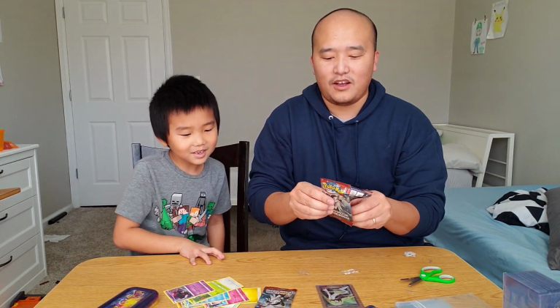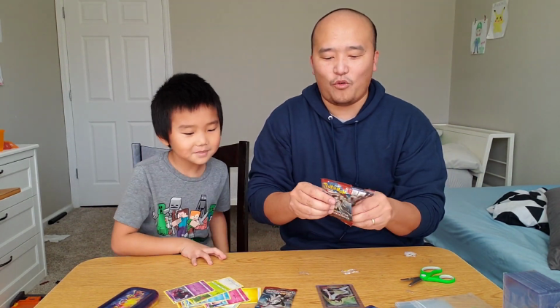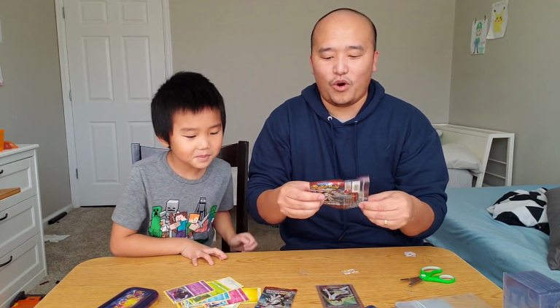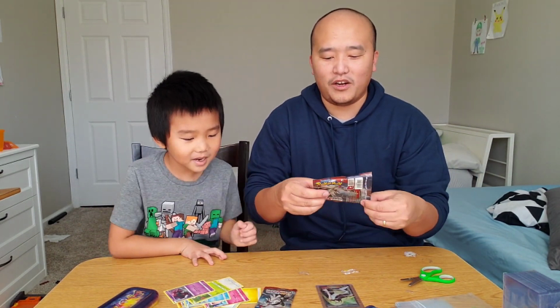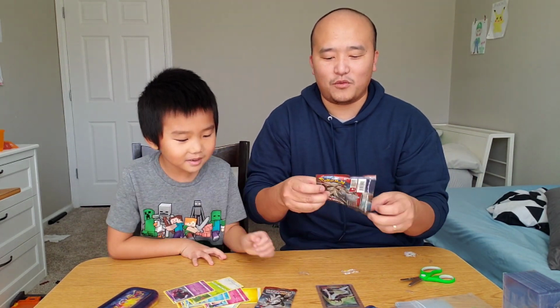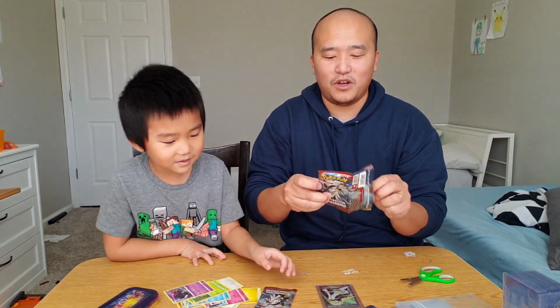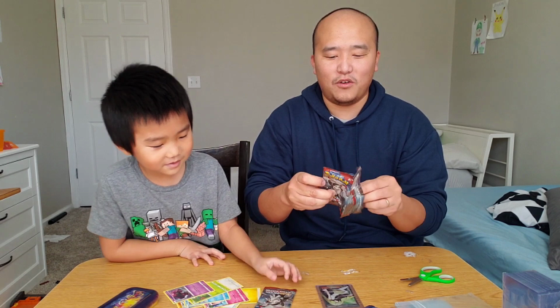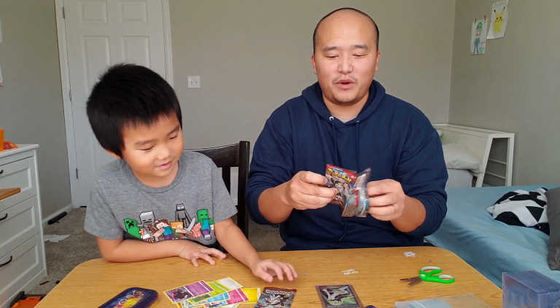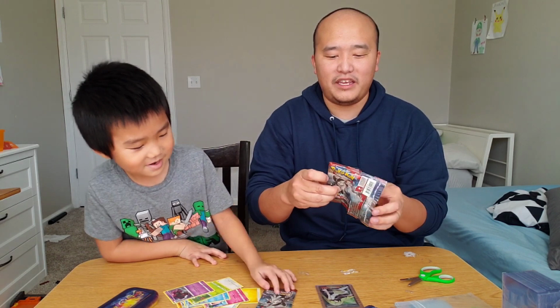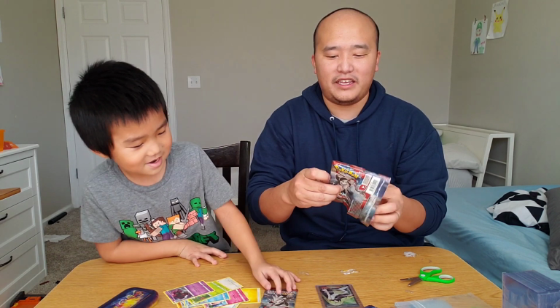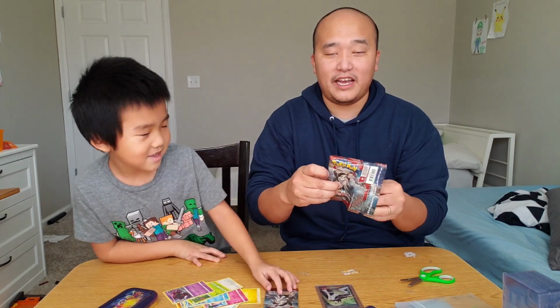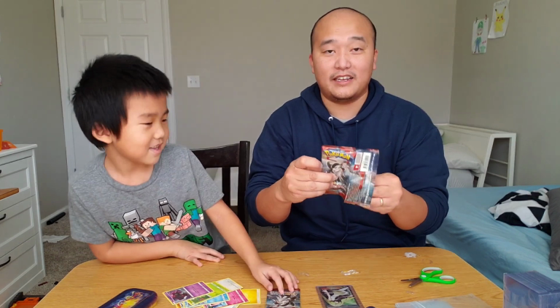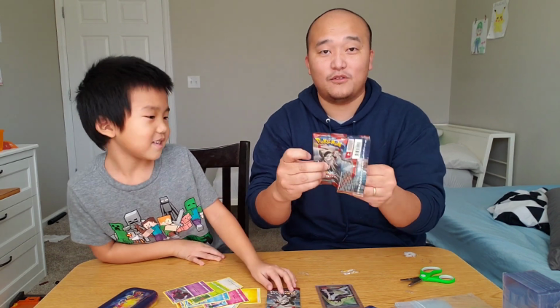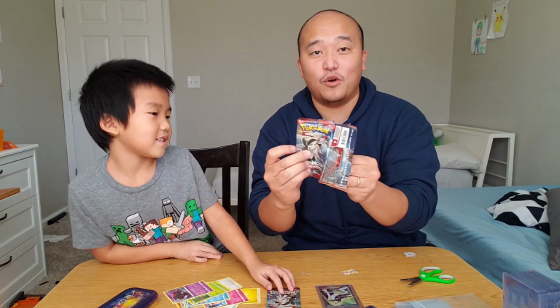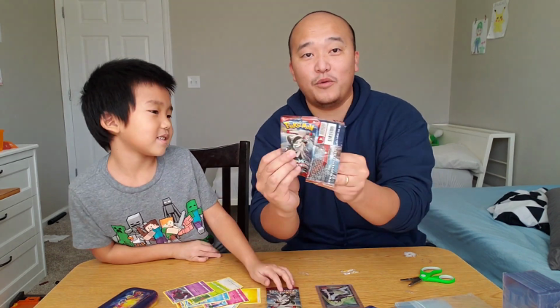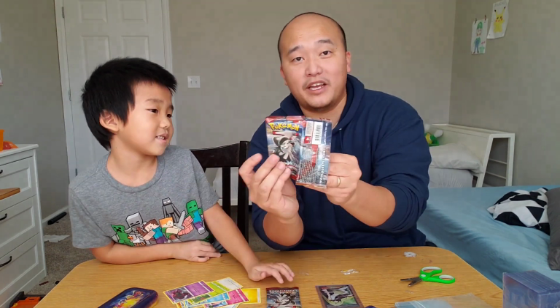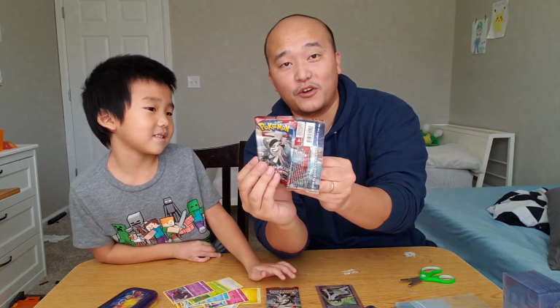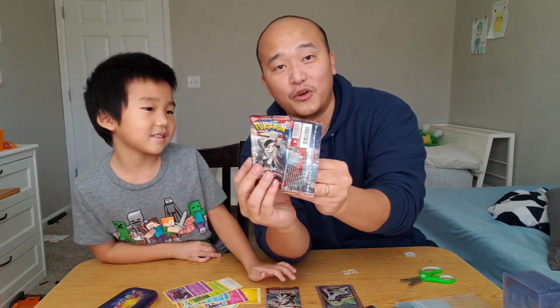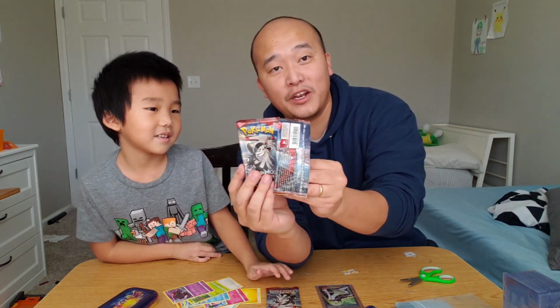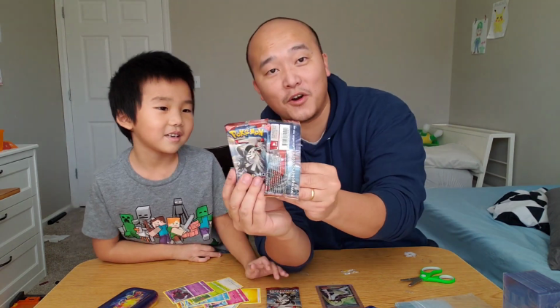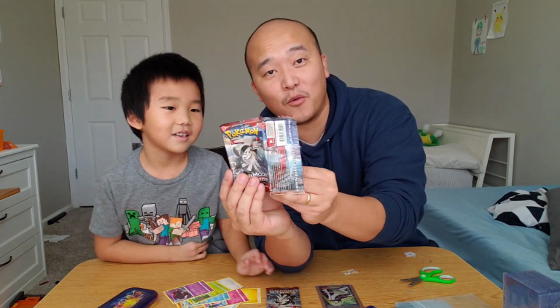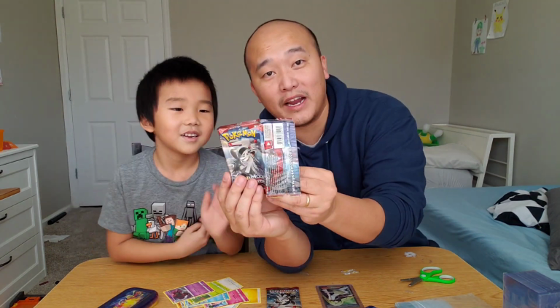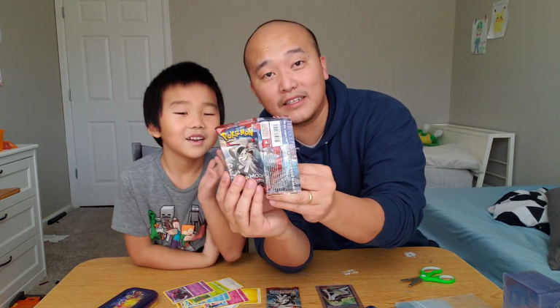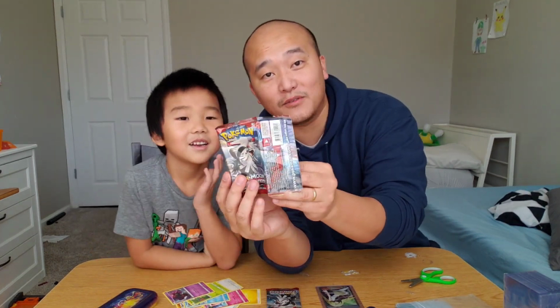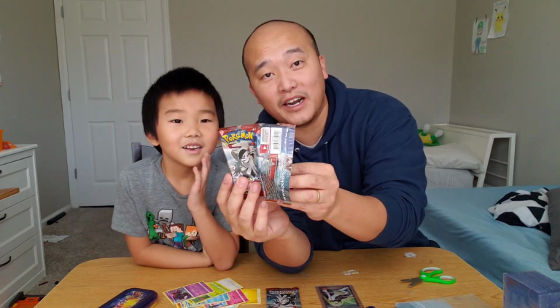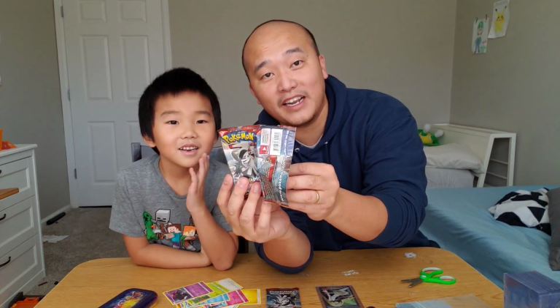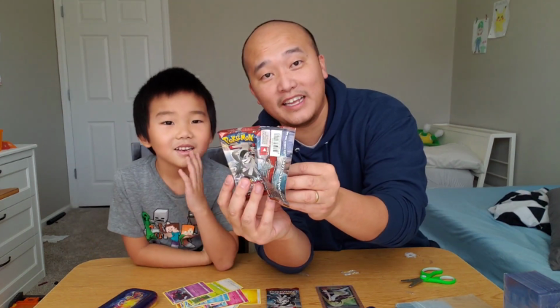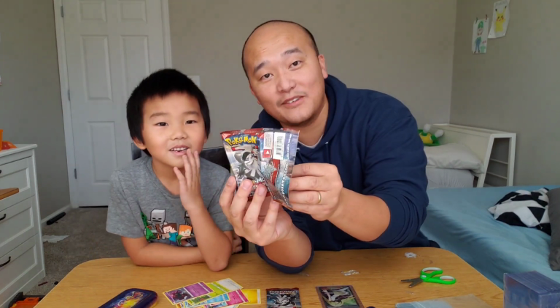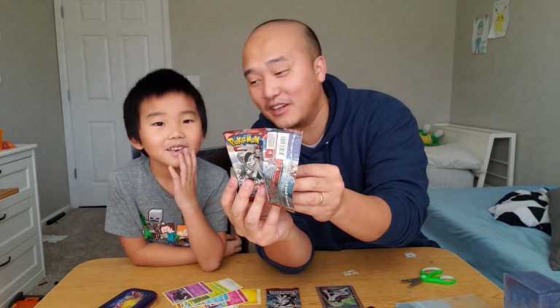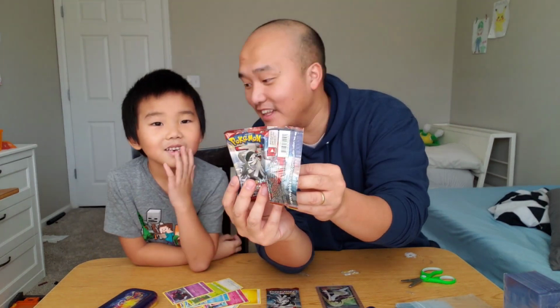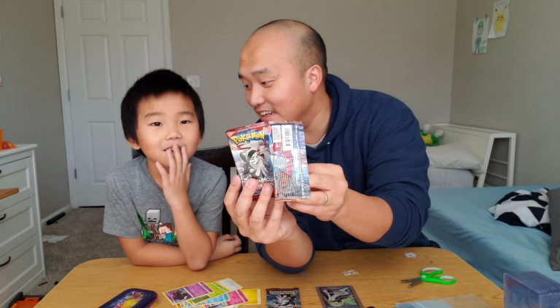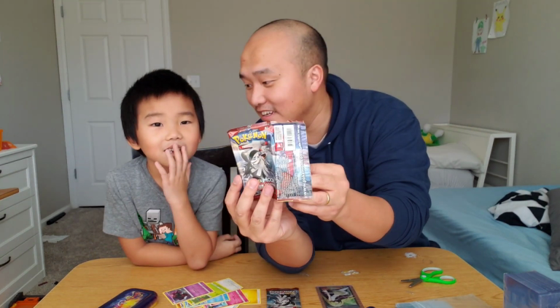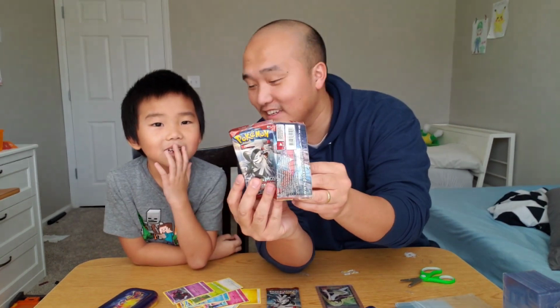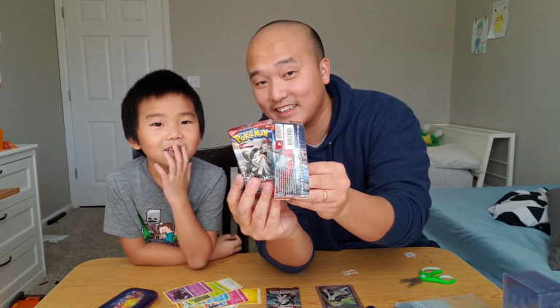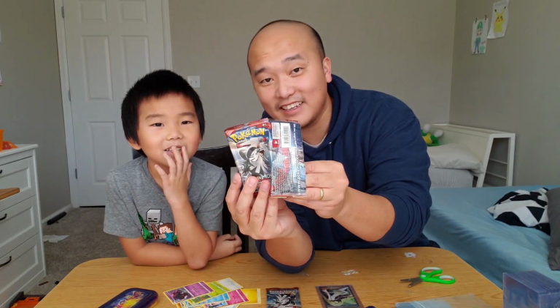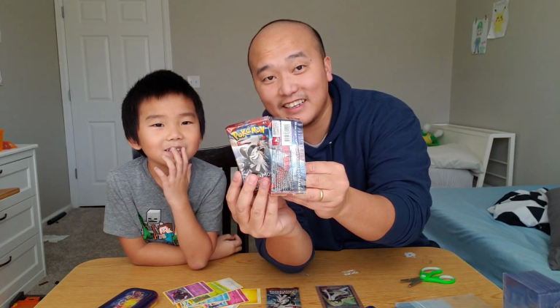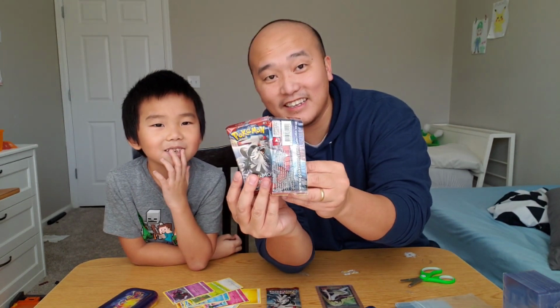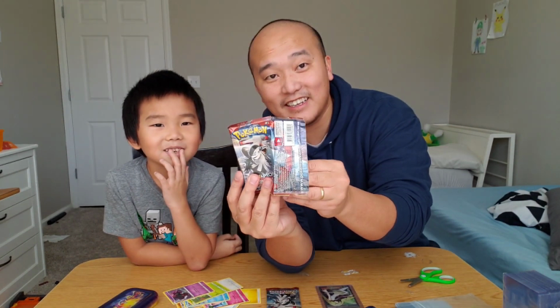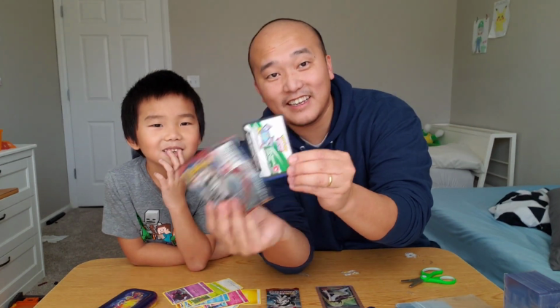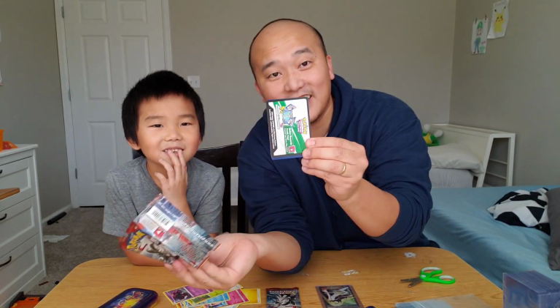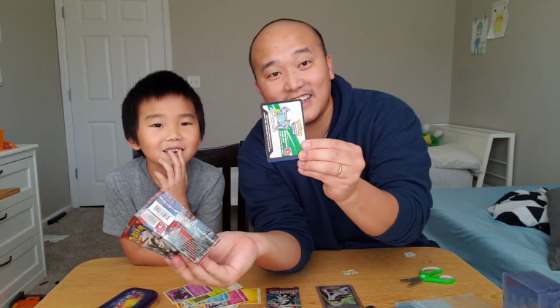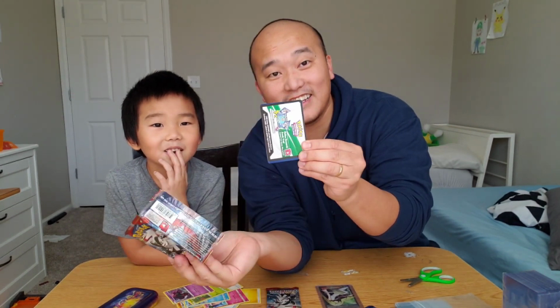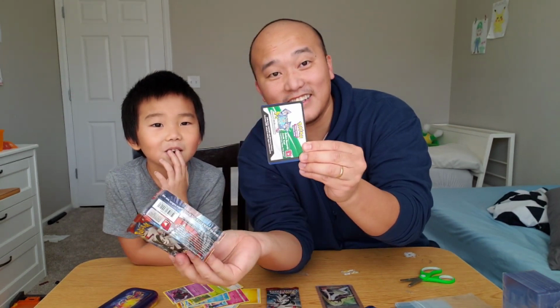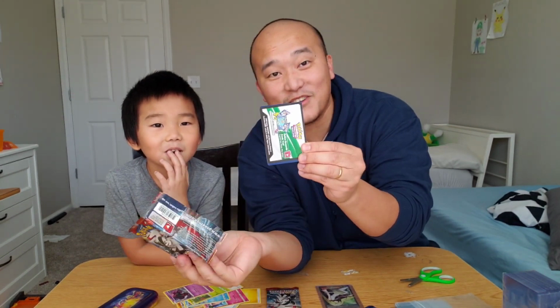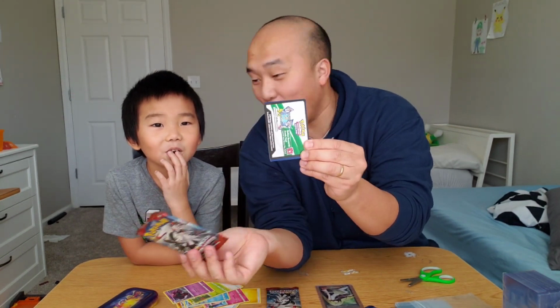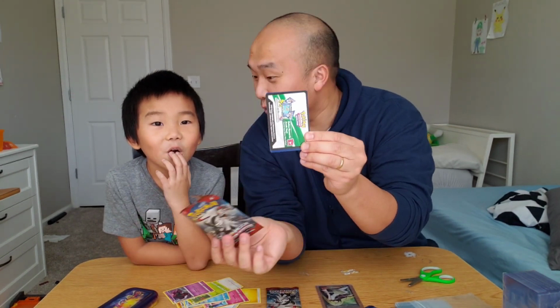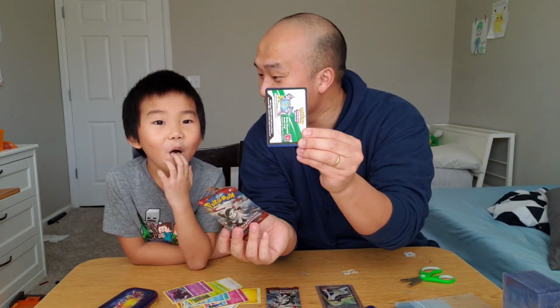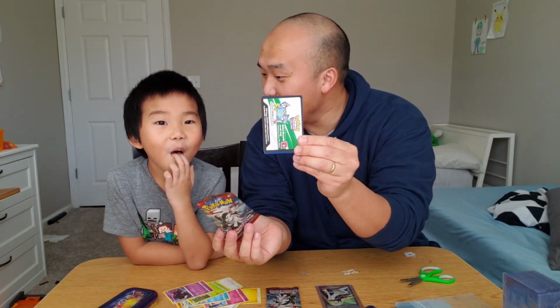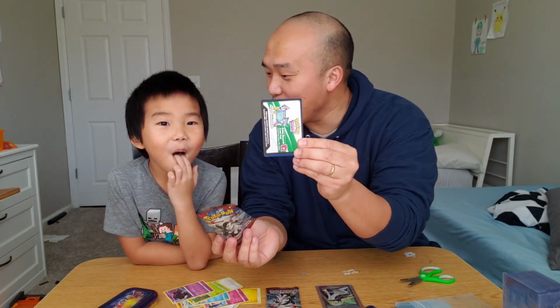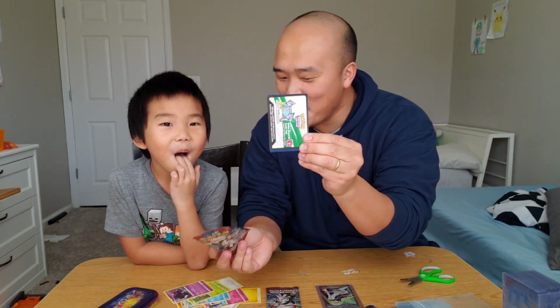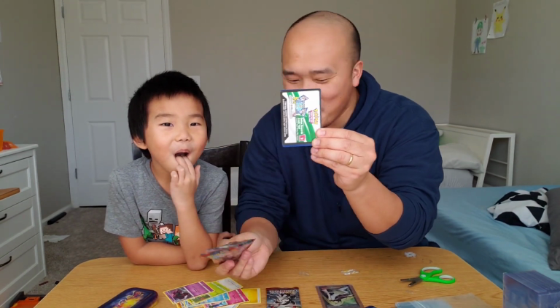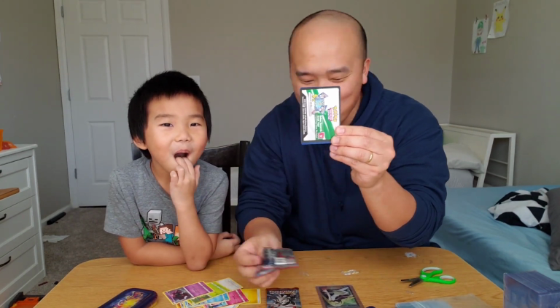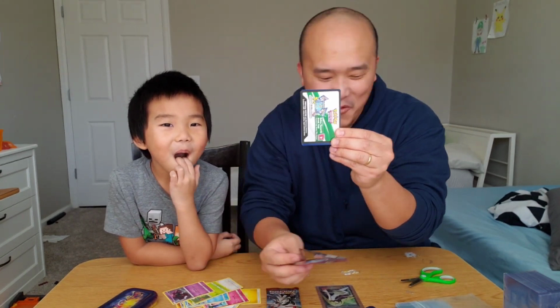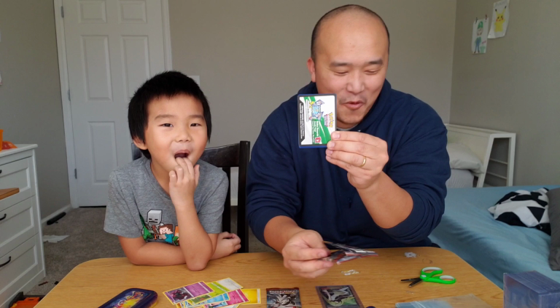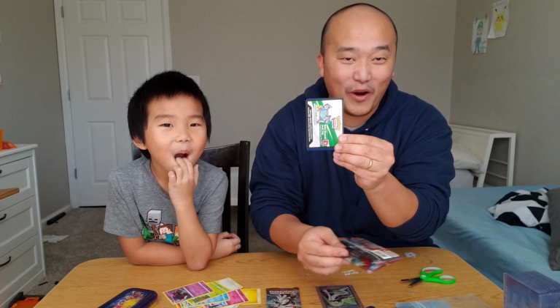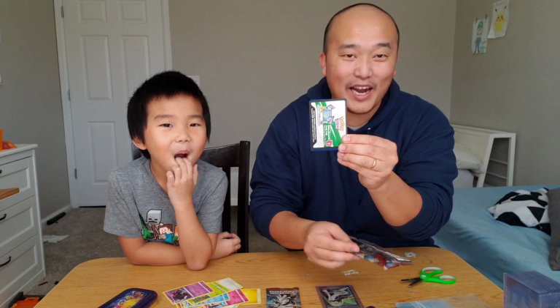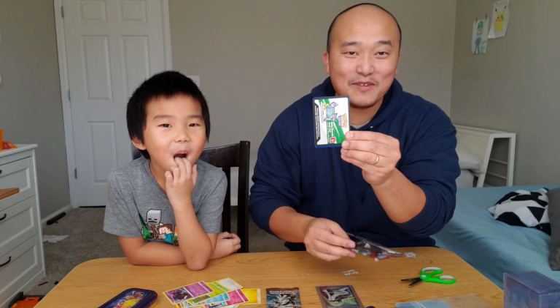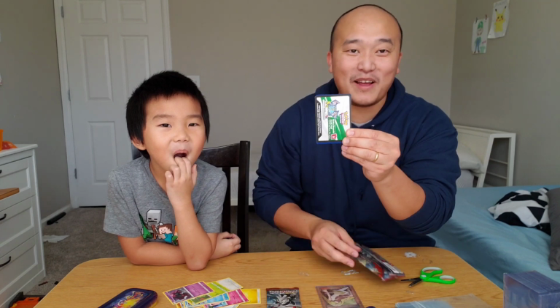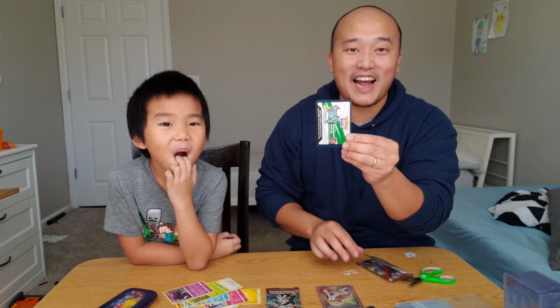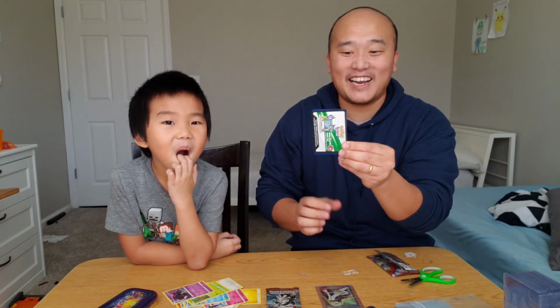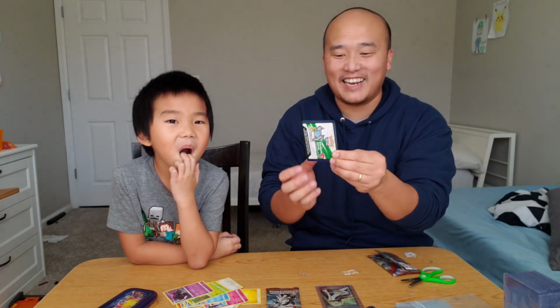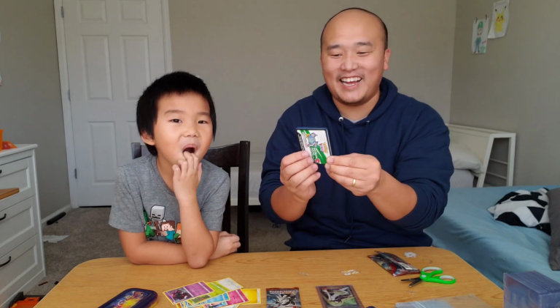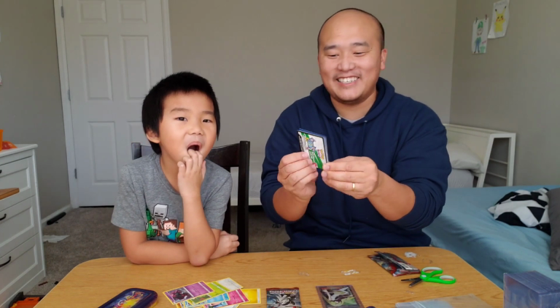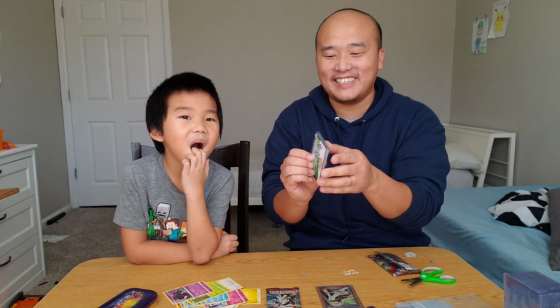What will we get? Will we get a green or a white? Ready? What do you think? White pack, Elijah.